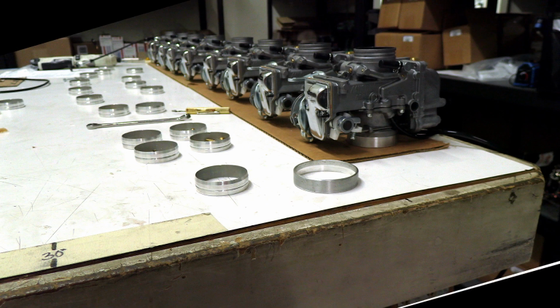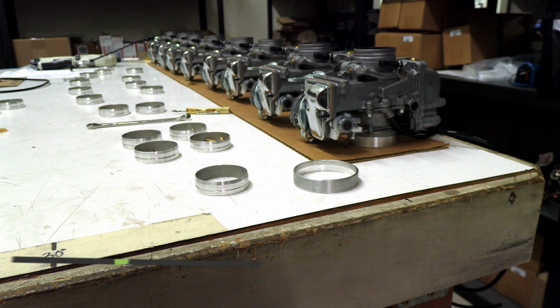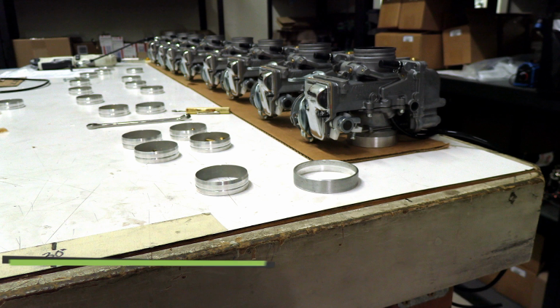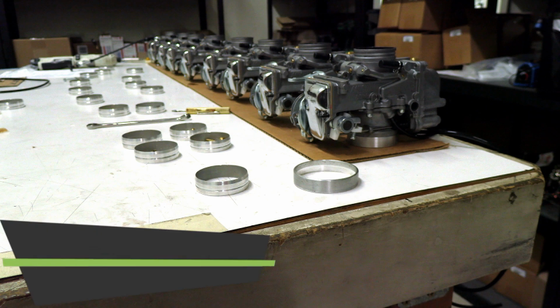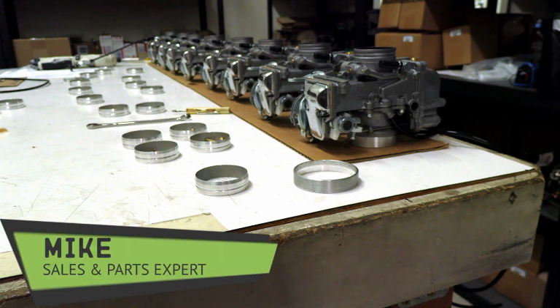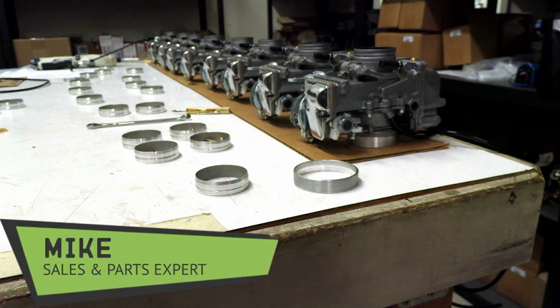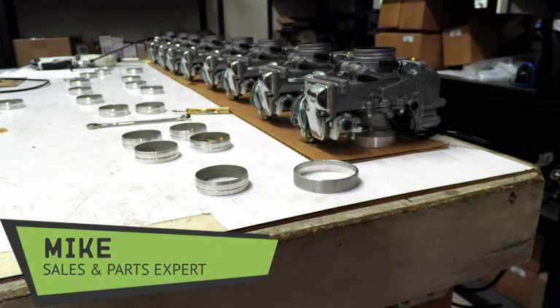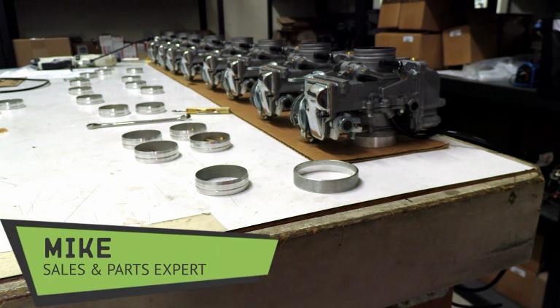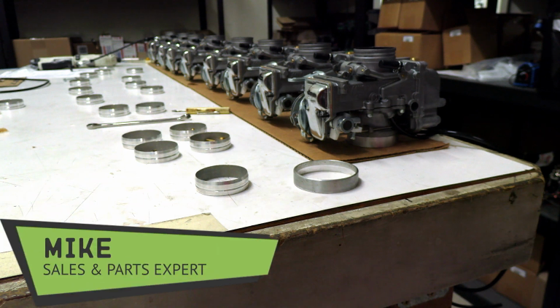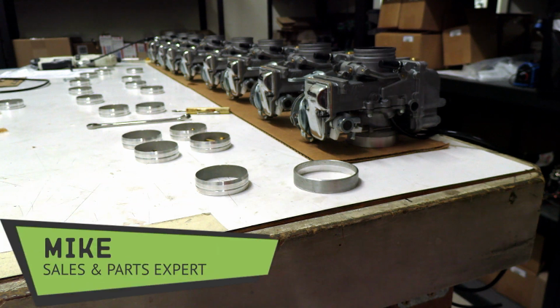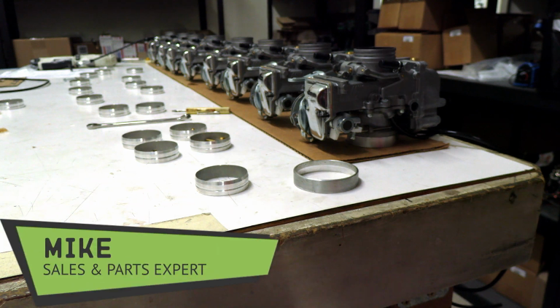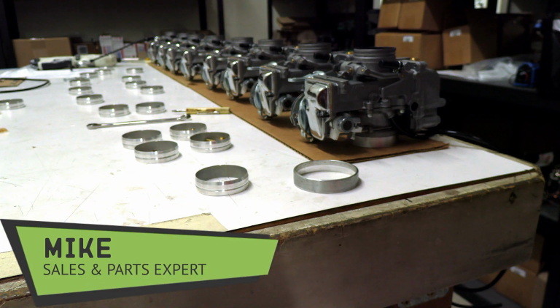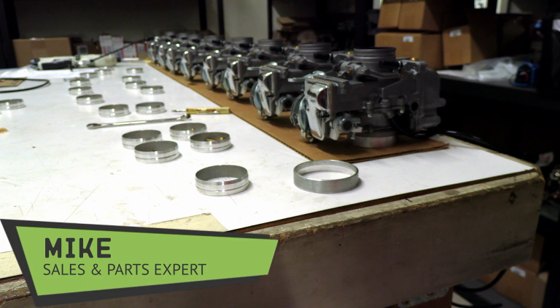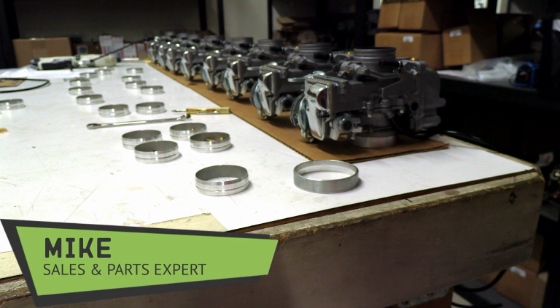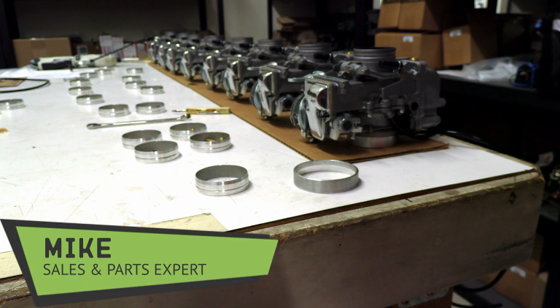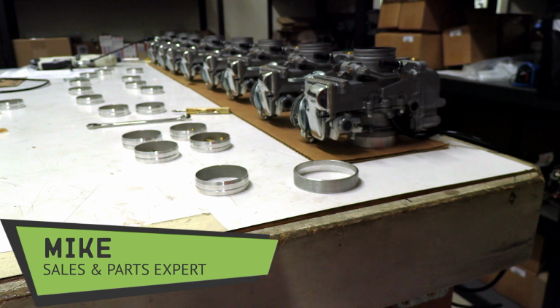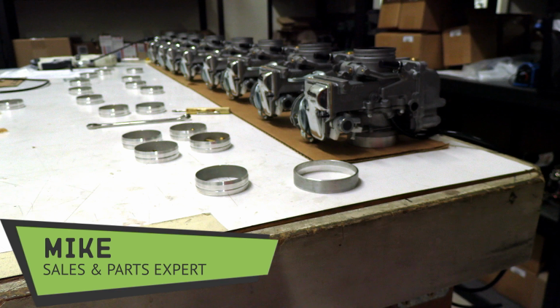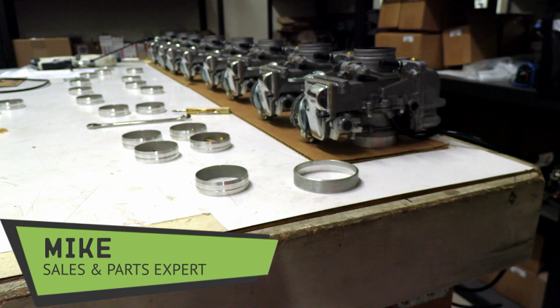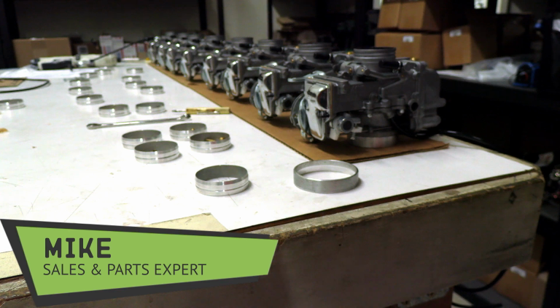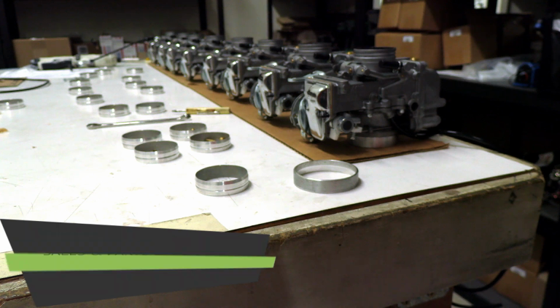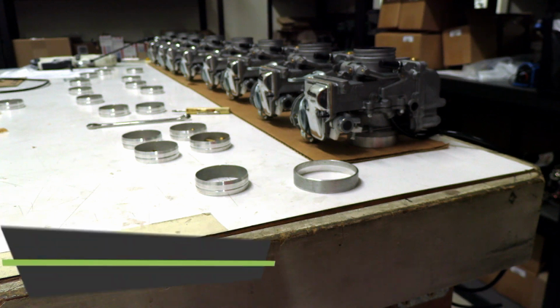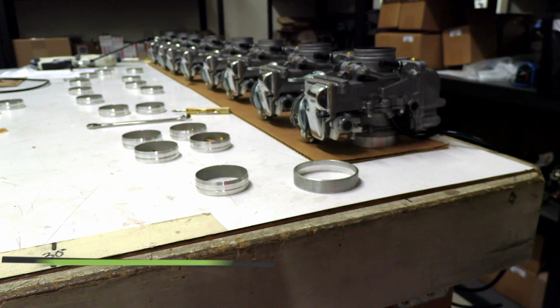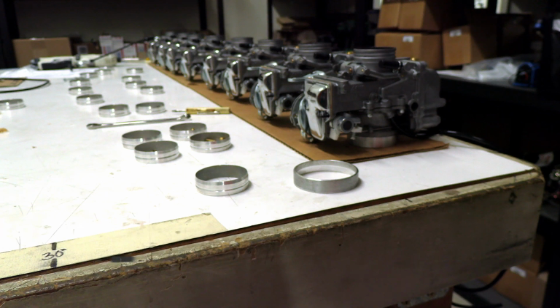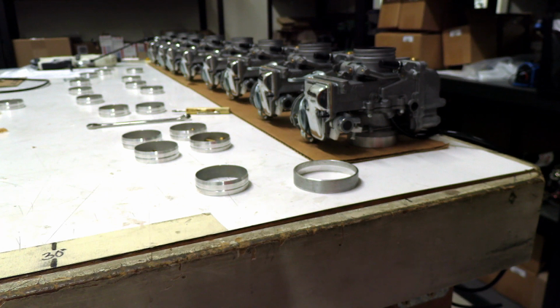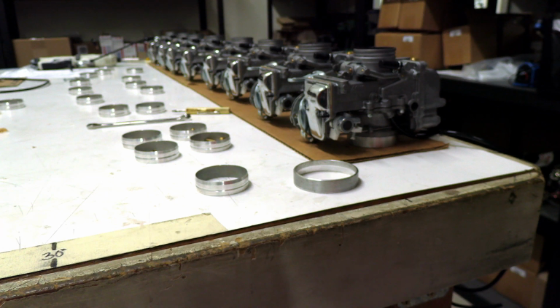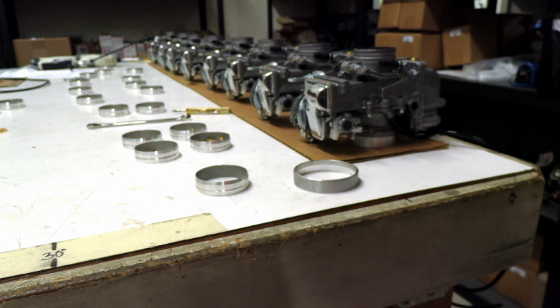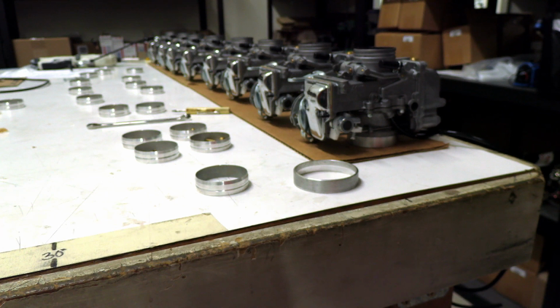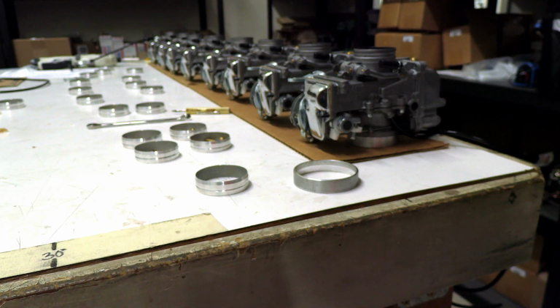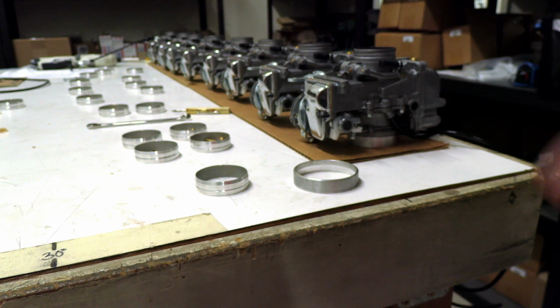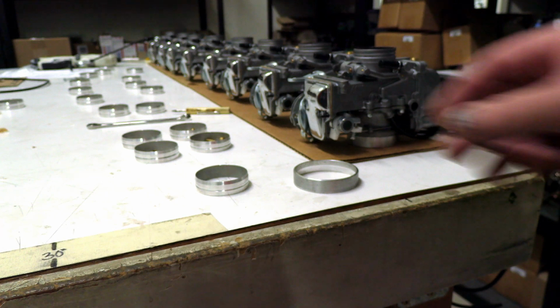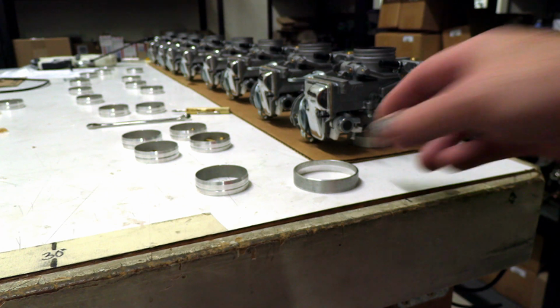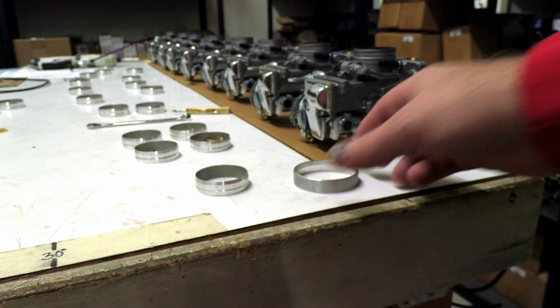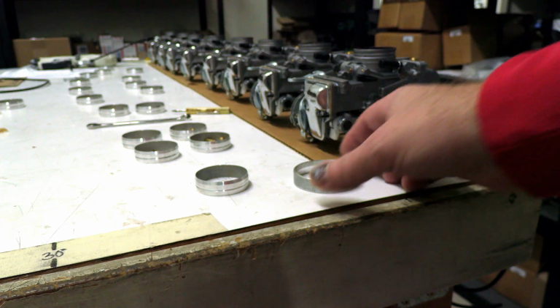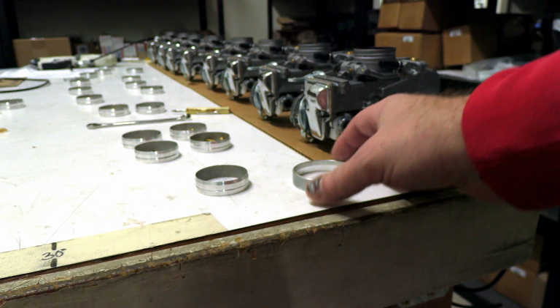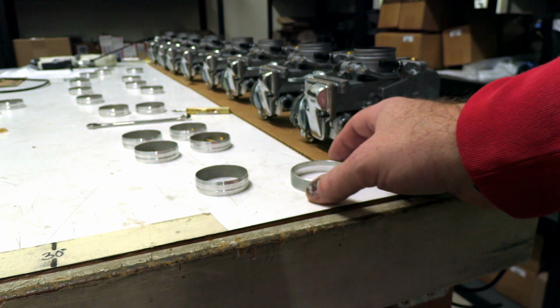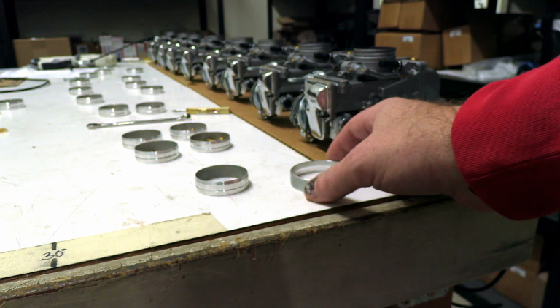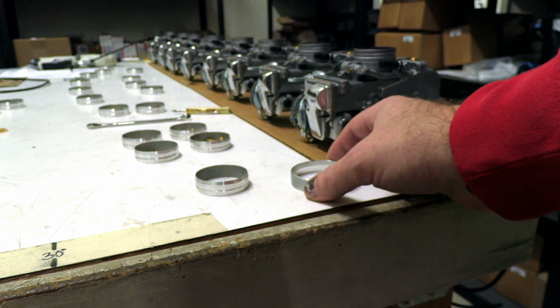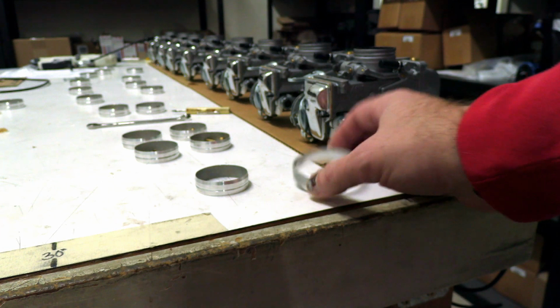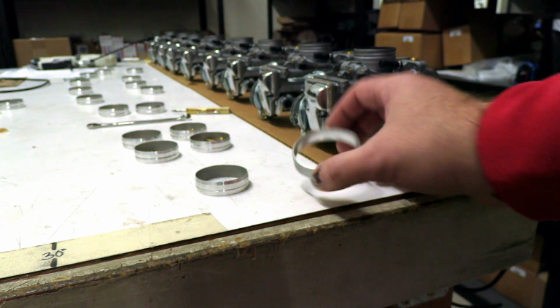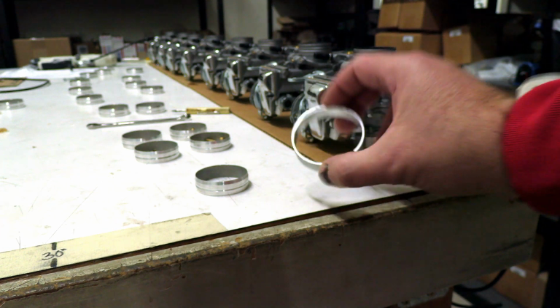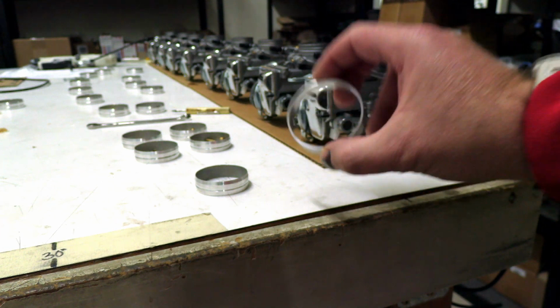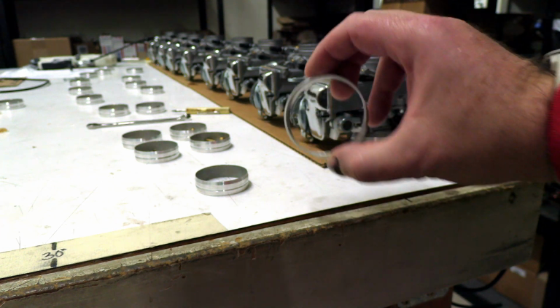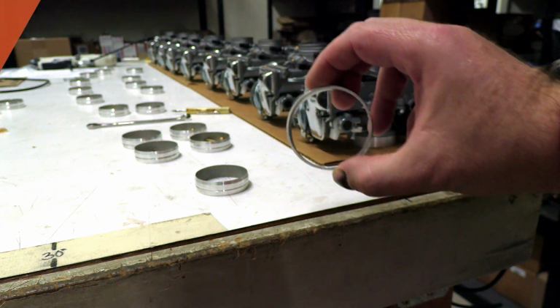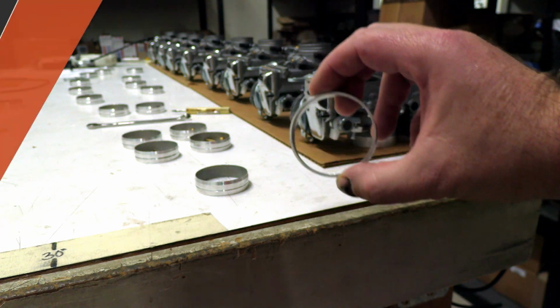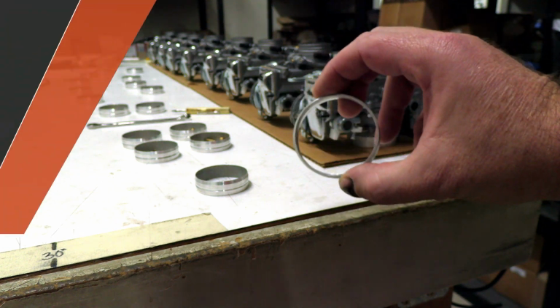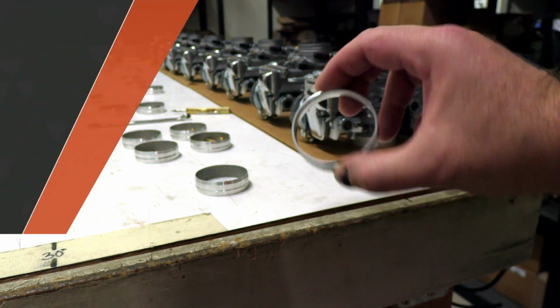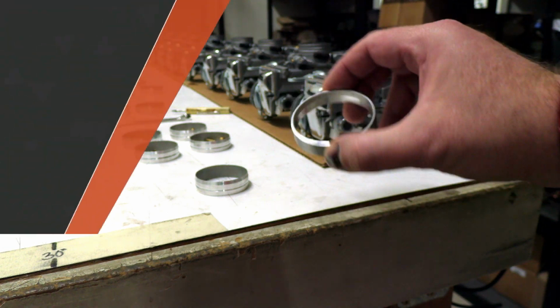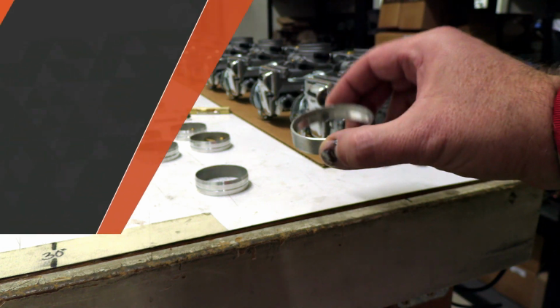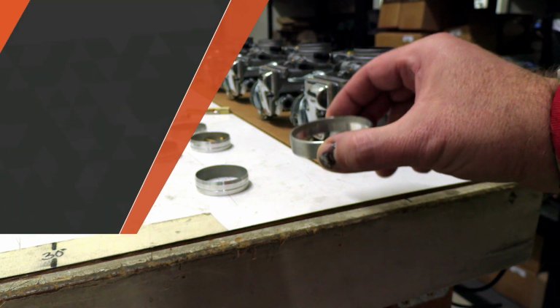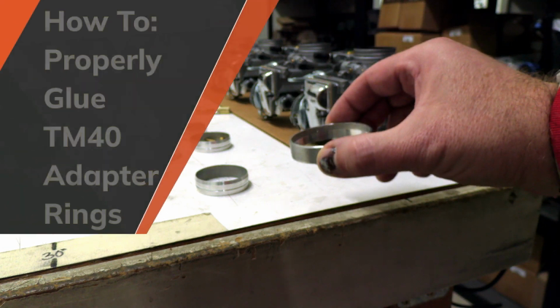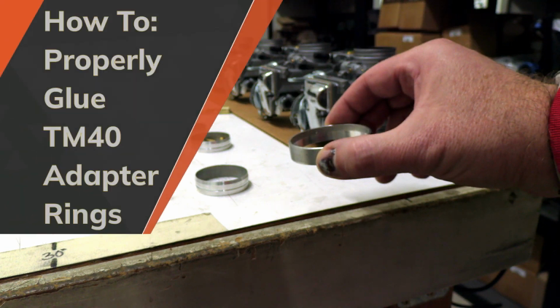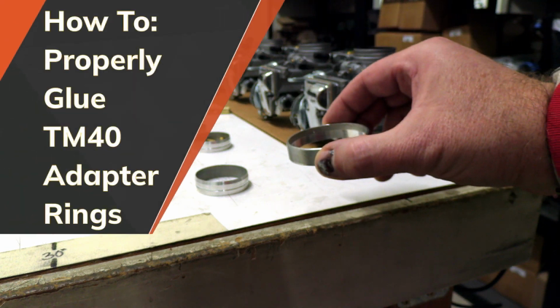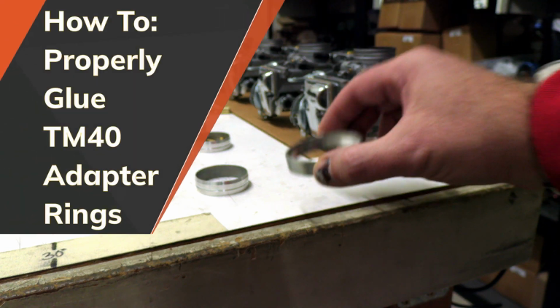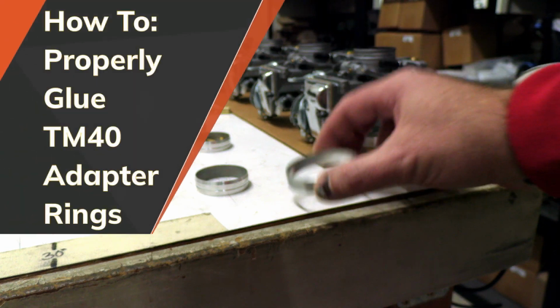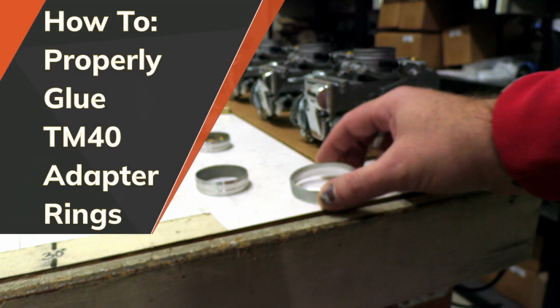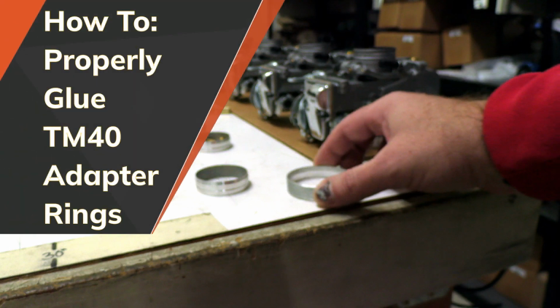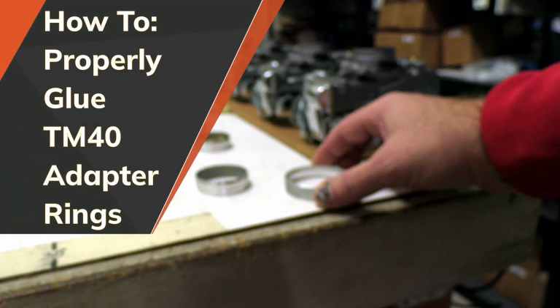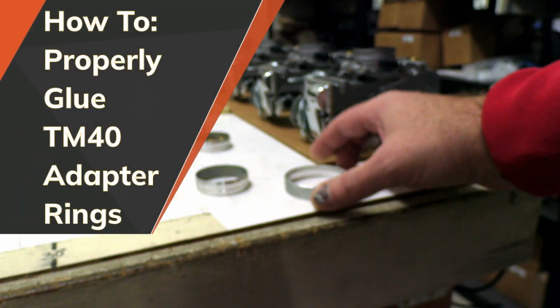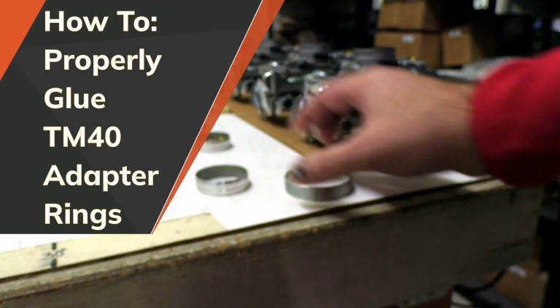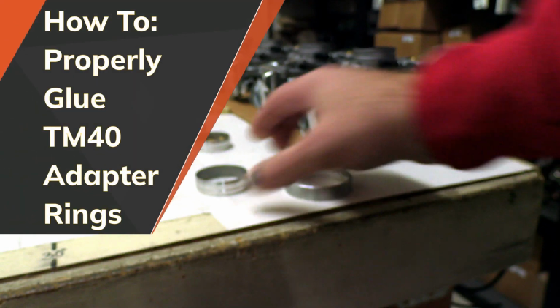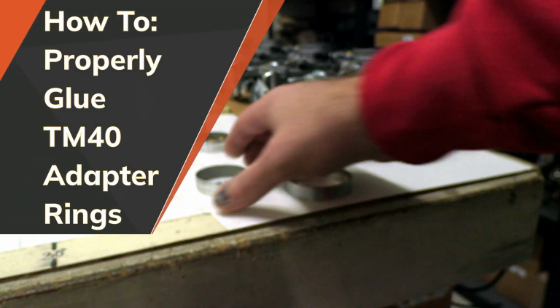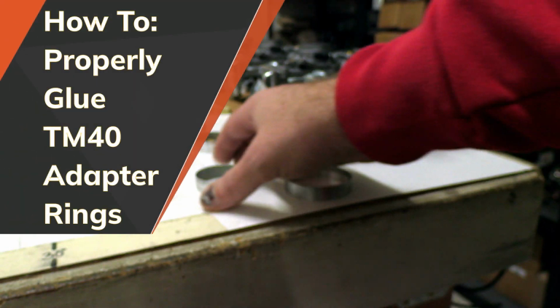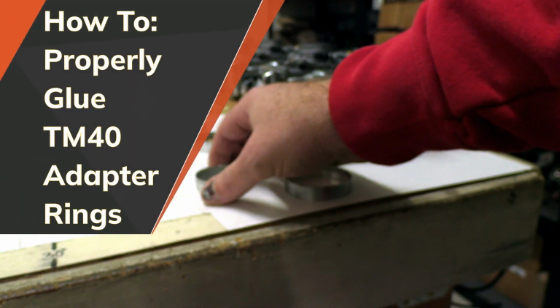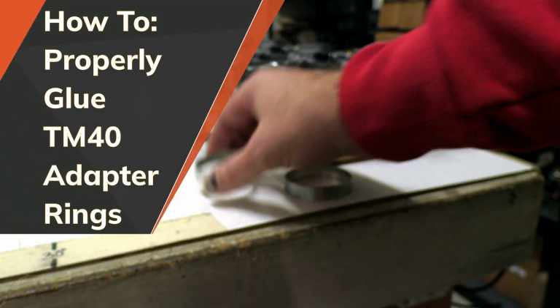Hi guys, Mike ProCycle here. We're going to go over putting on our adapter rings on the TM40 for the DR650.